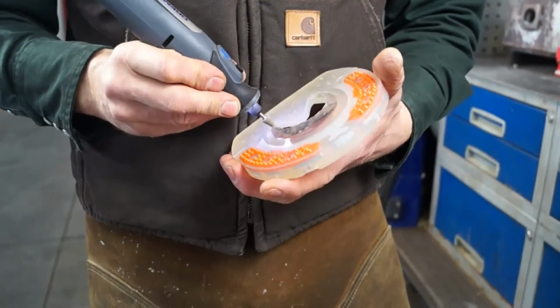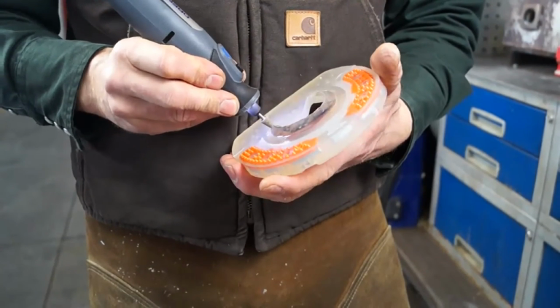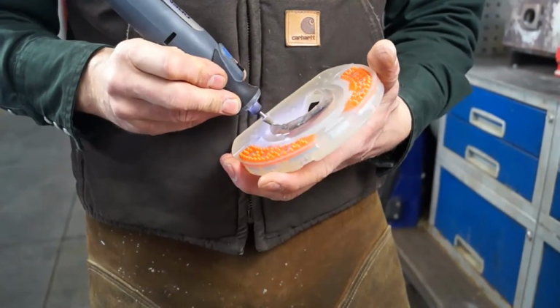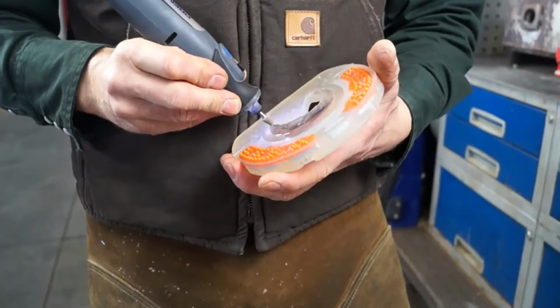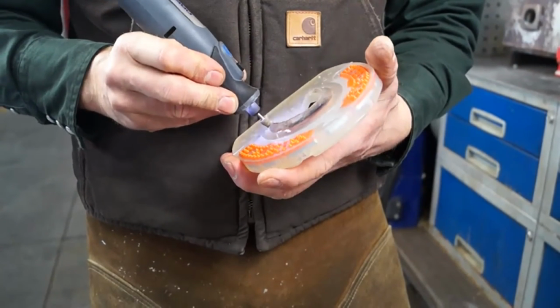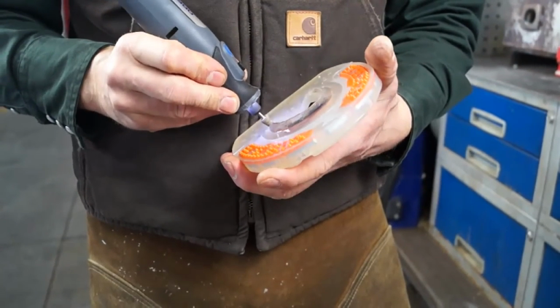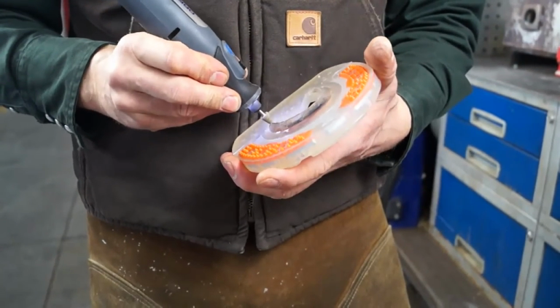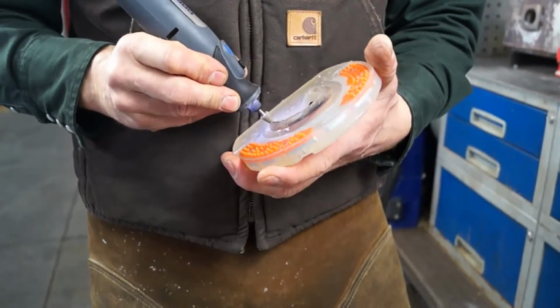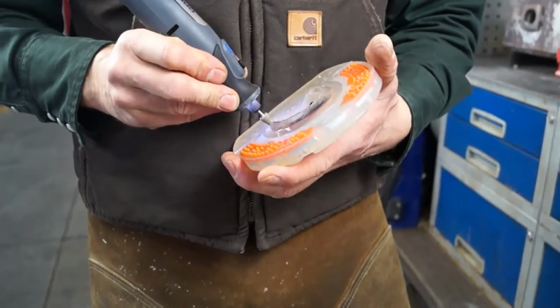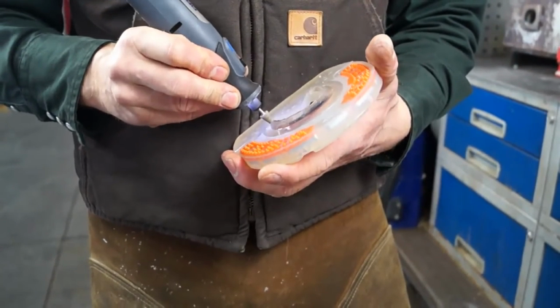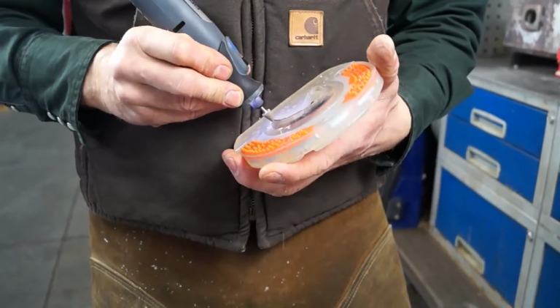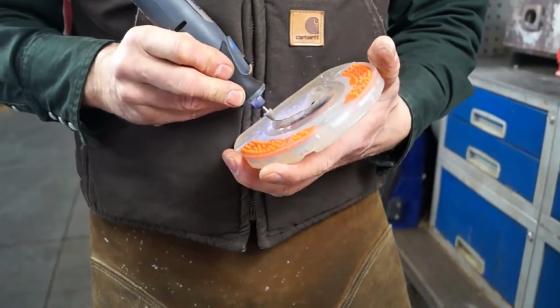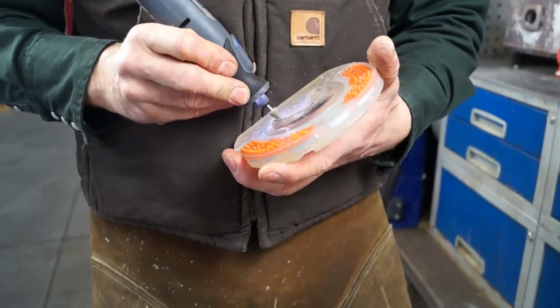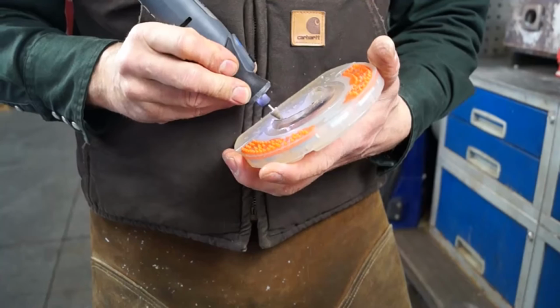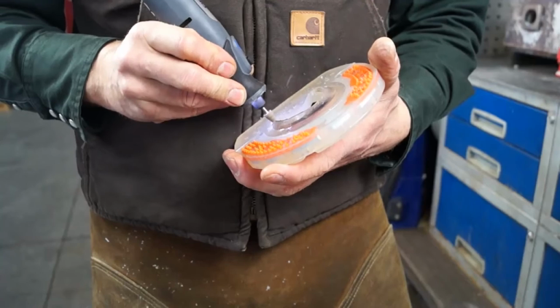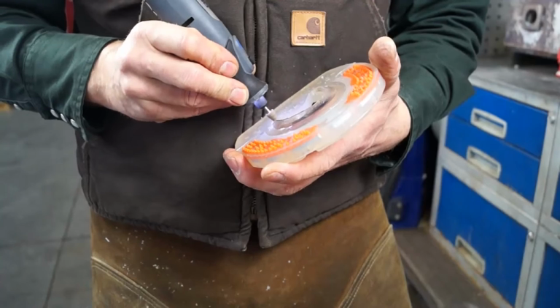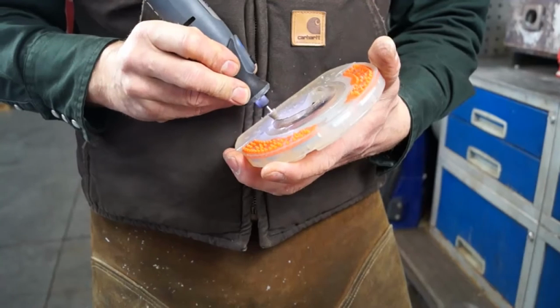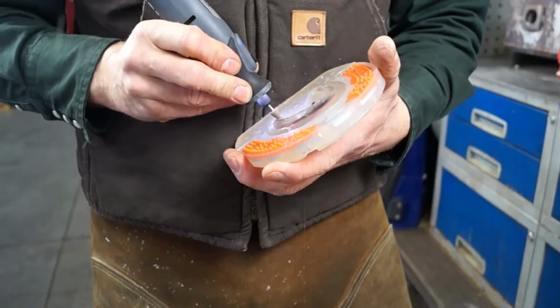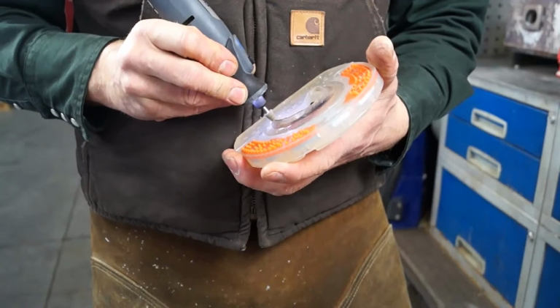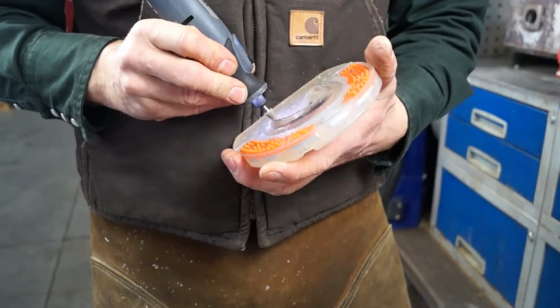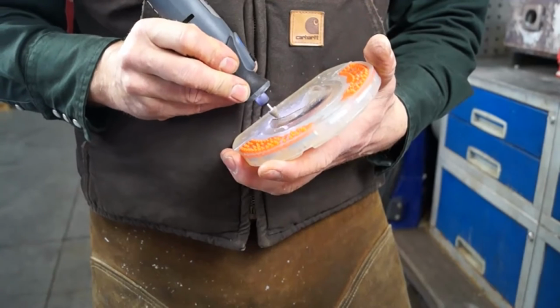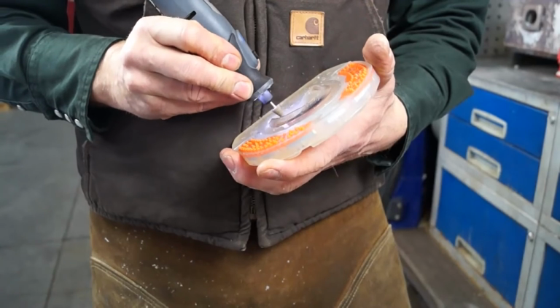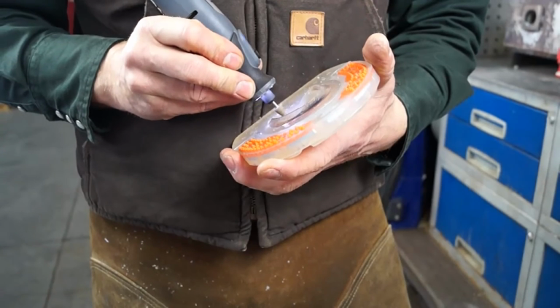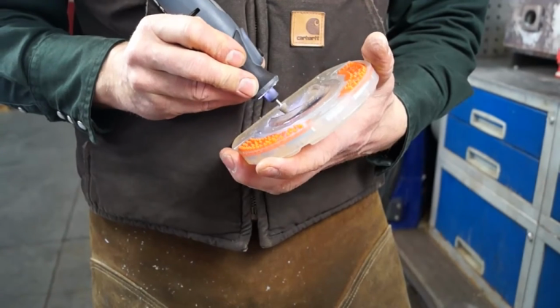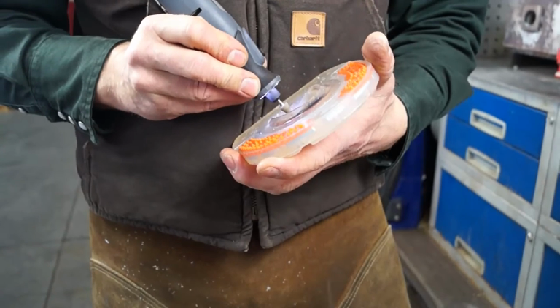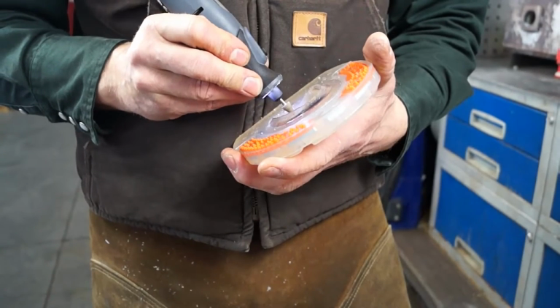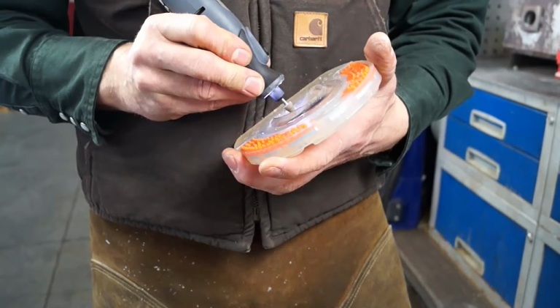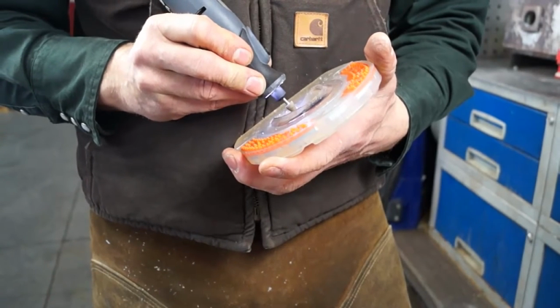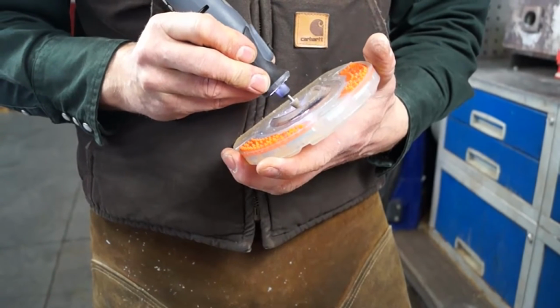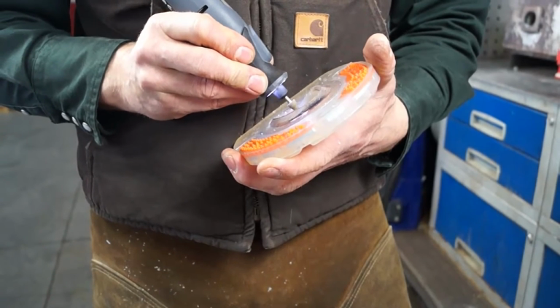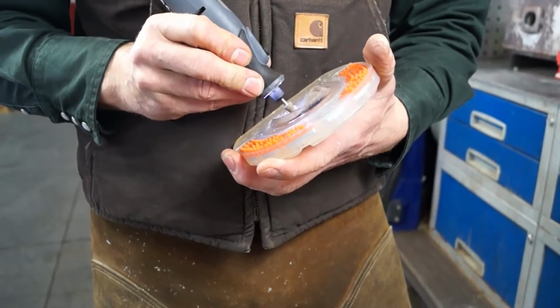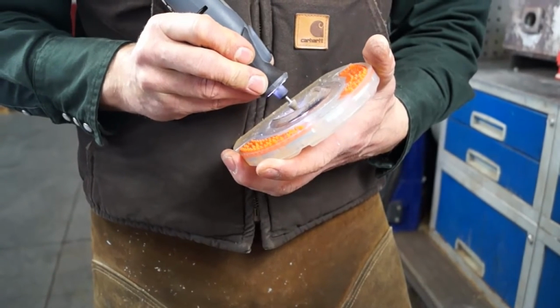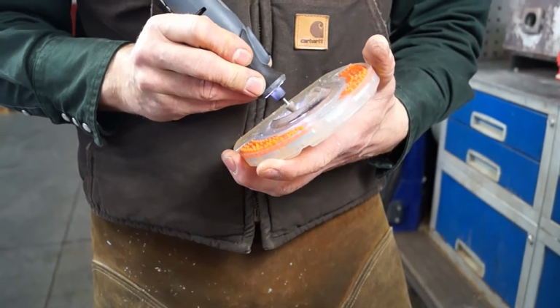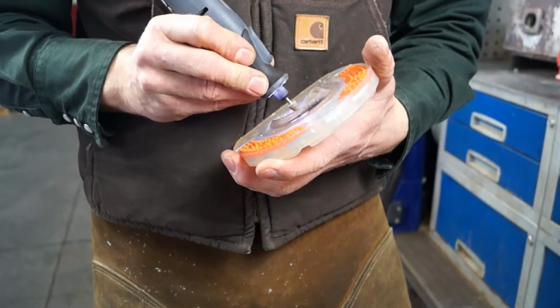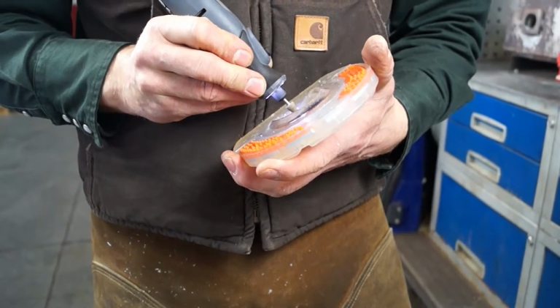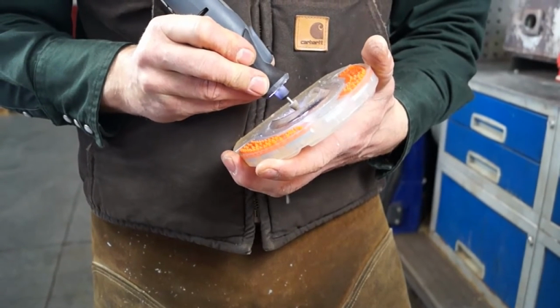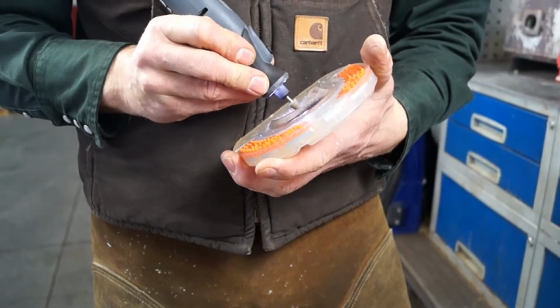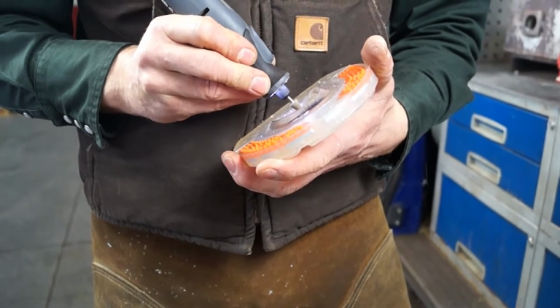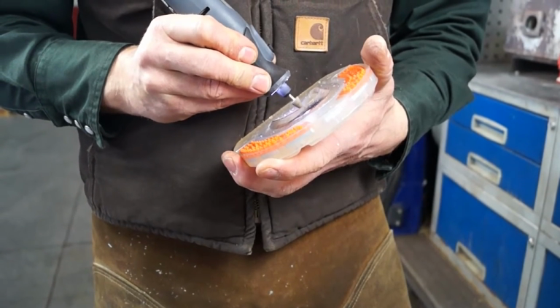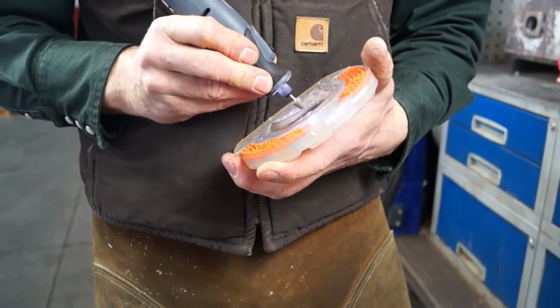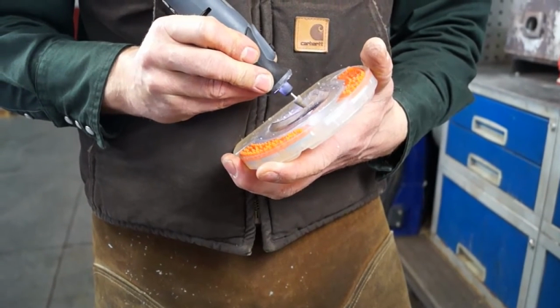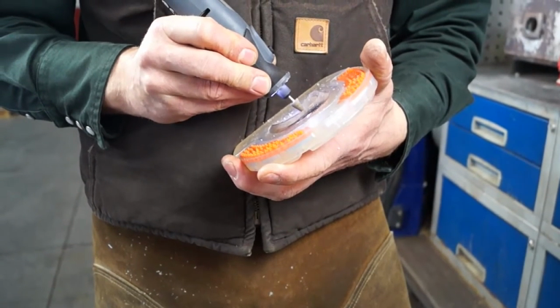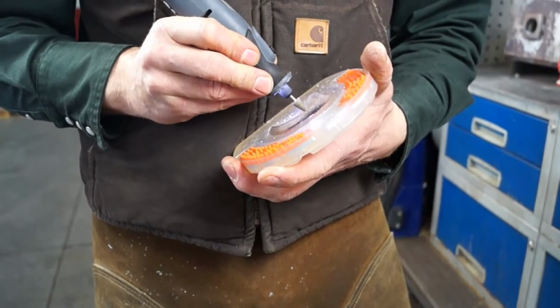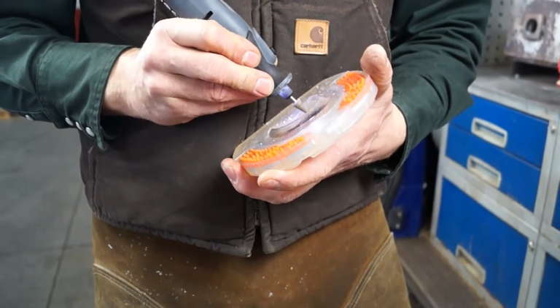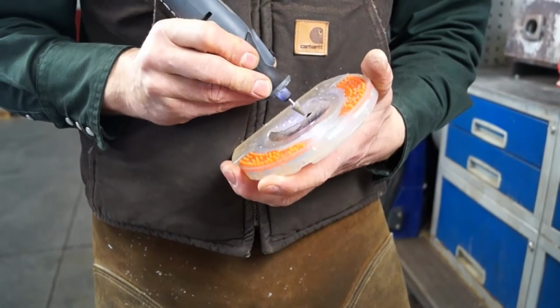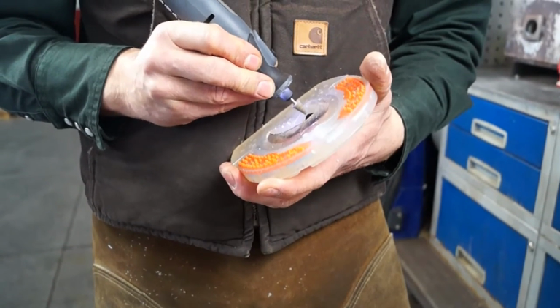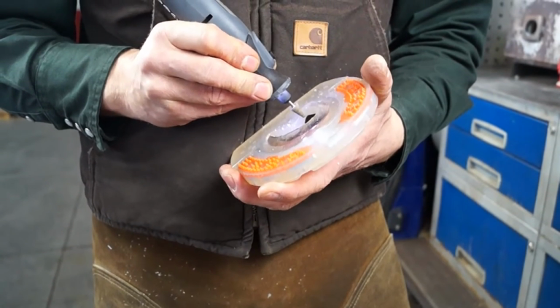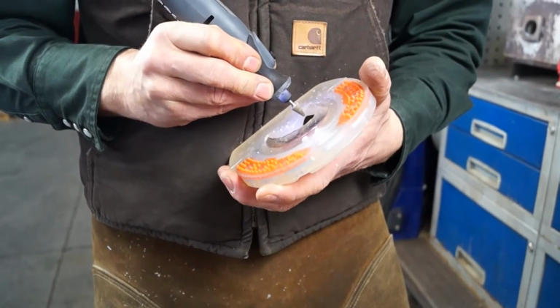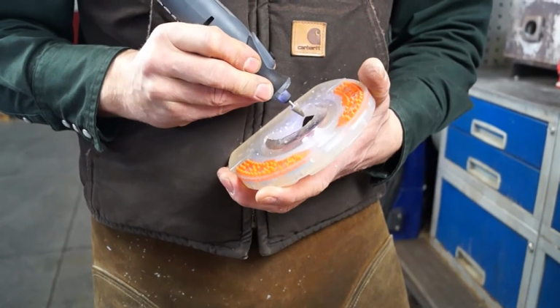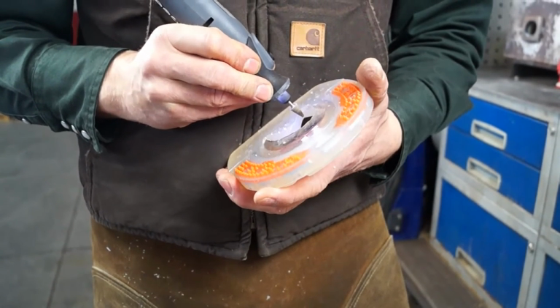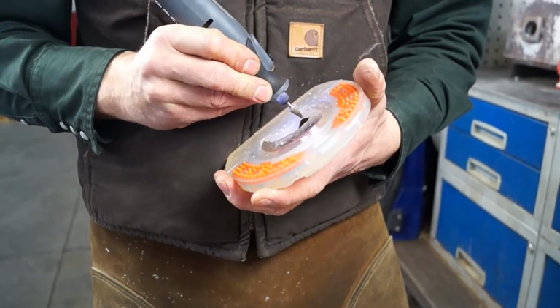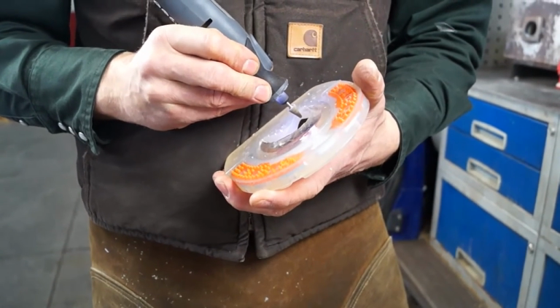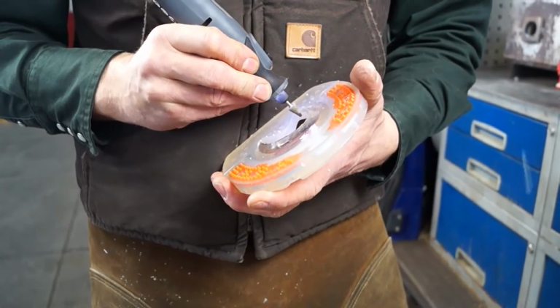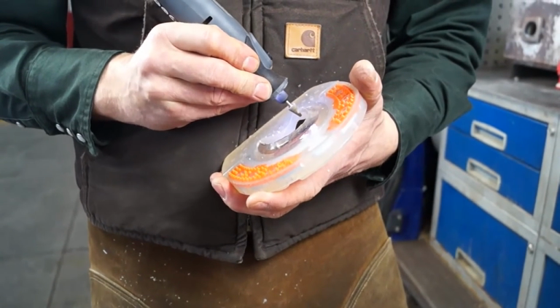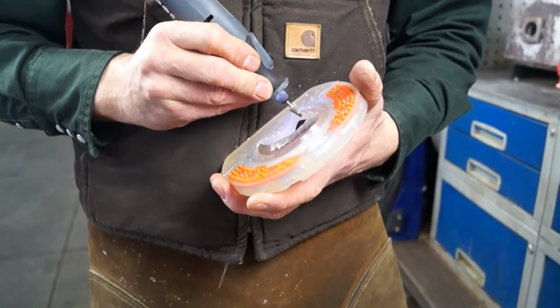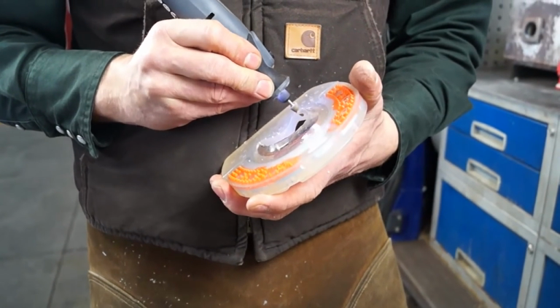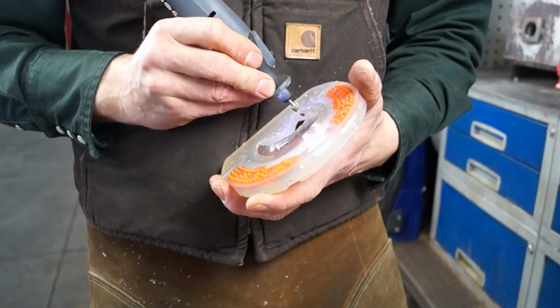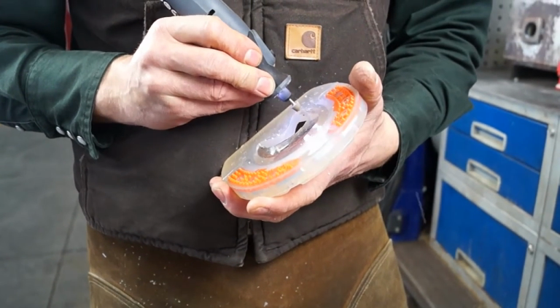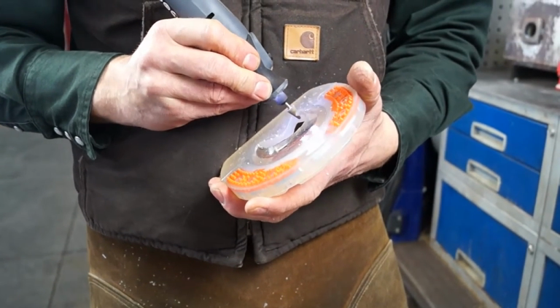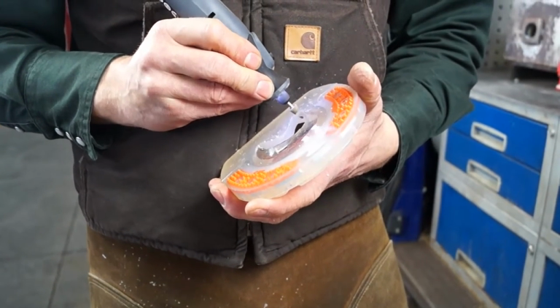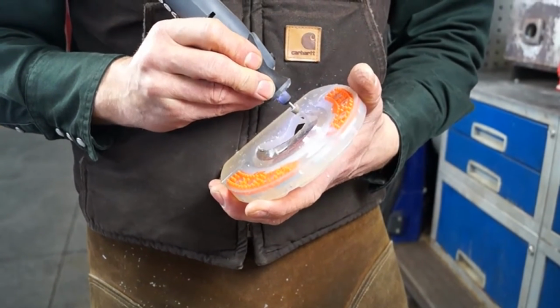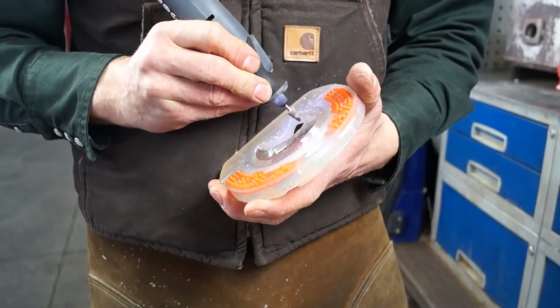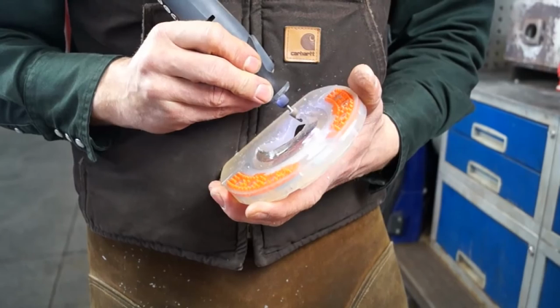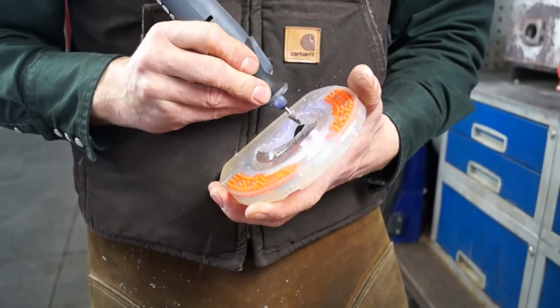If necessary, use a rotary tool to round off sharp edges and an angle grinder to thin out the snow grip.